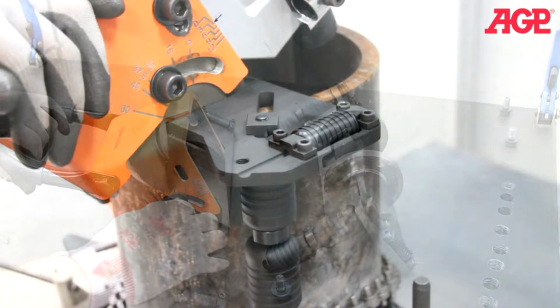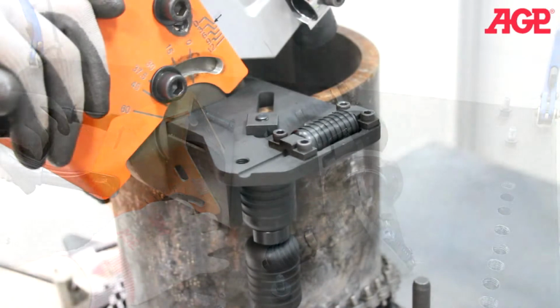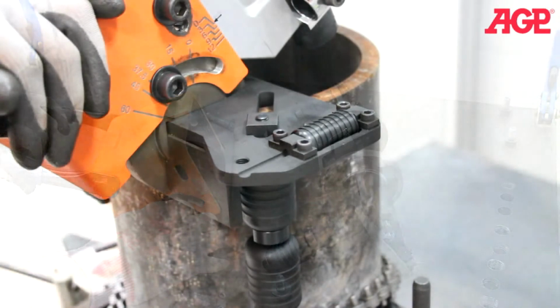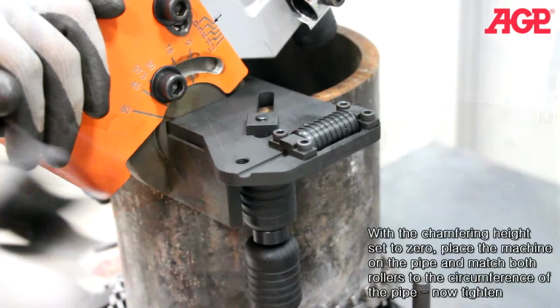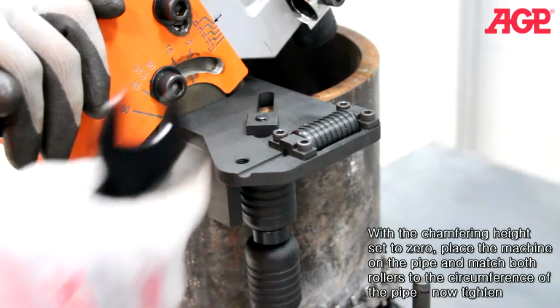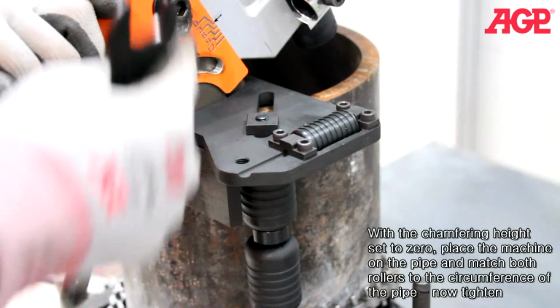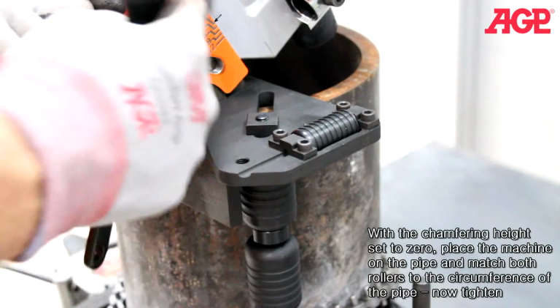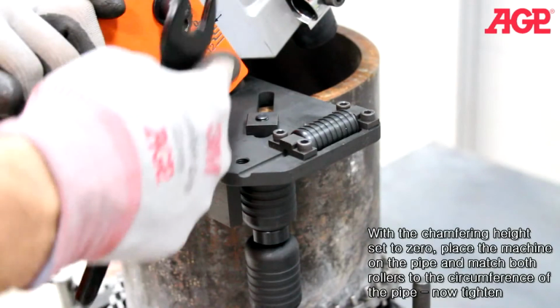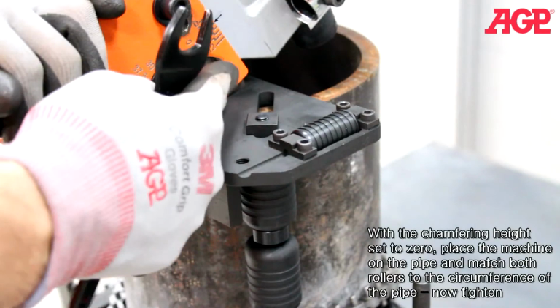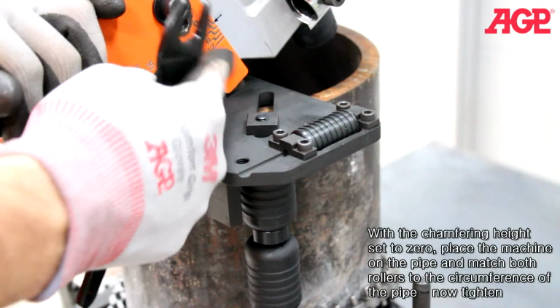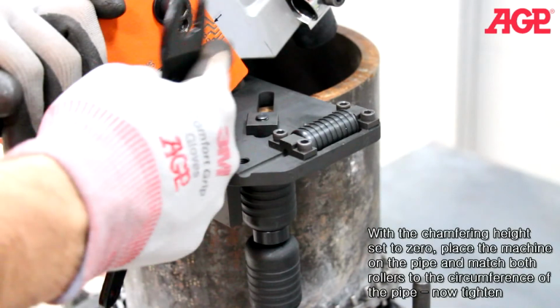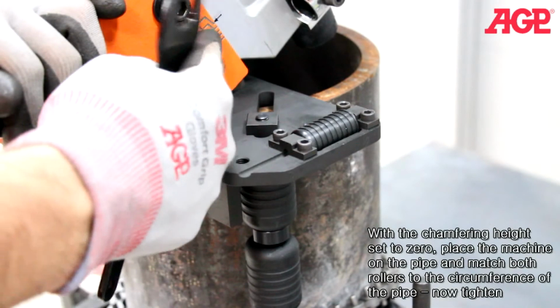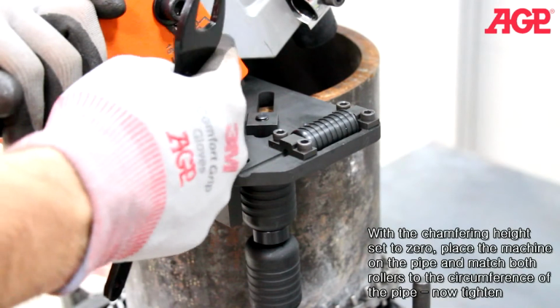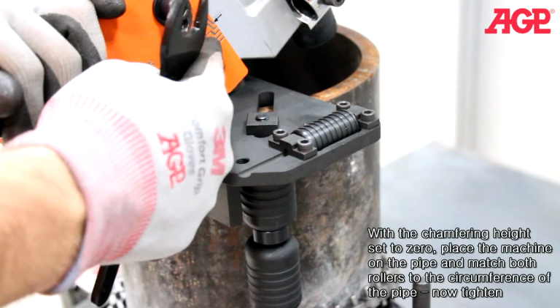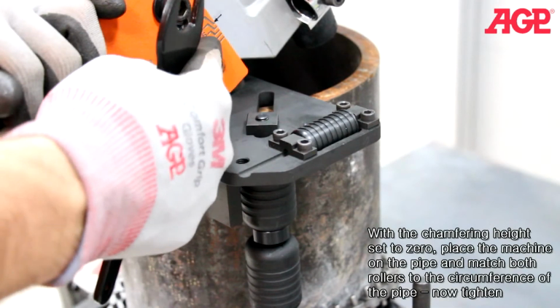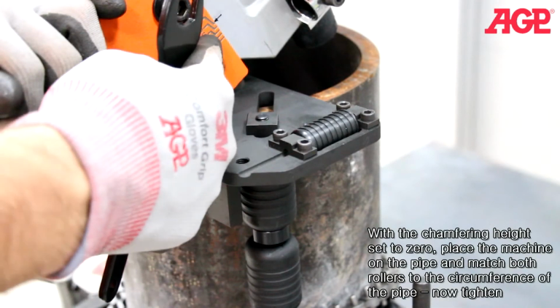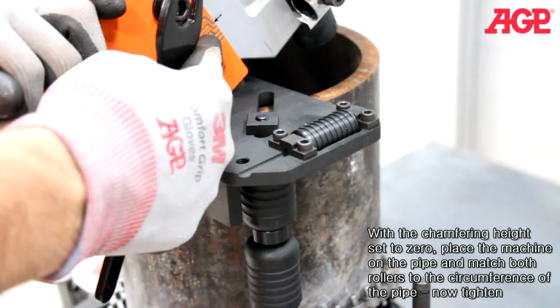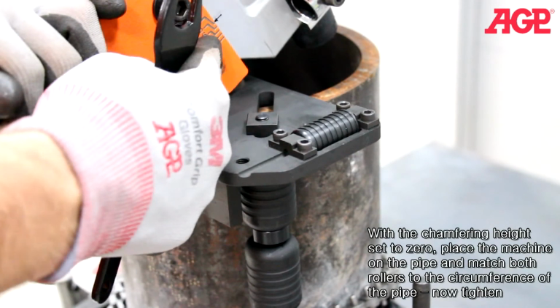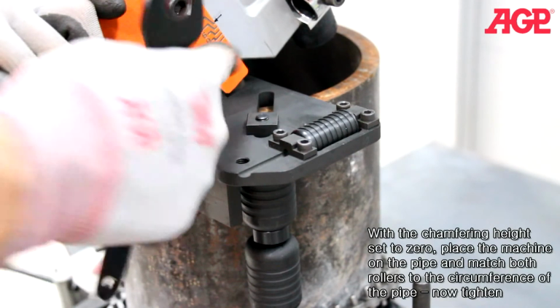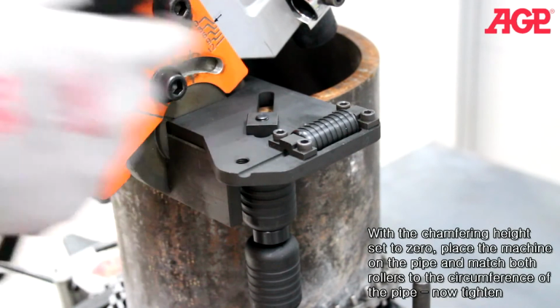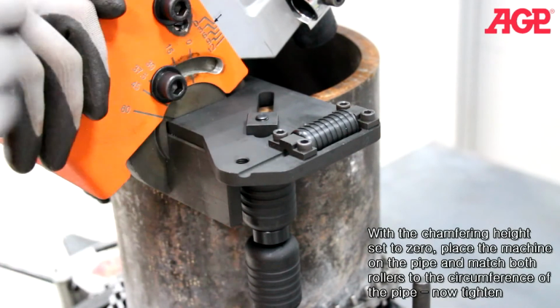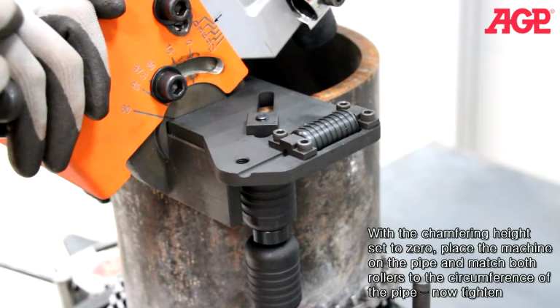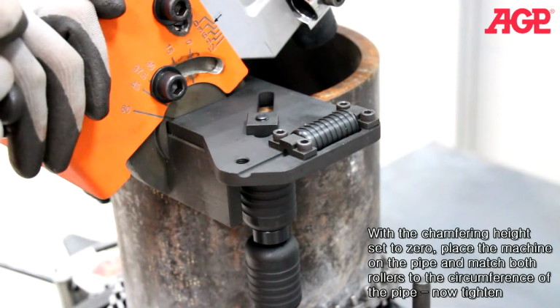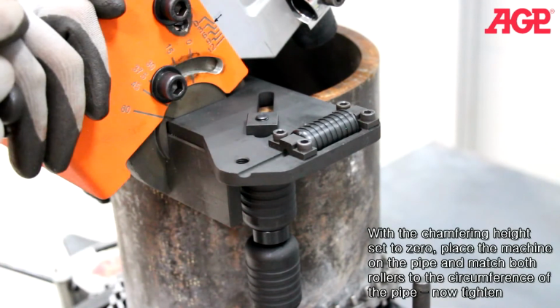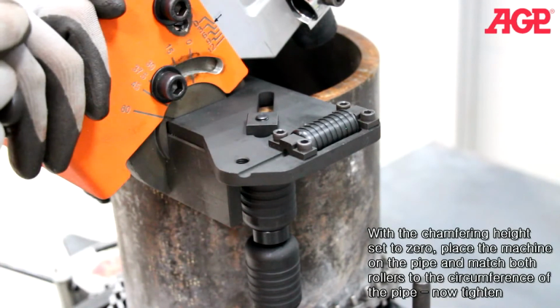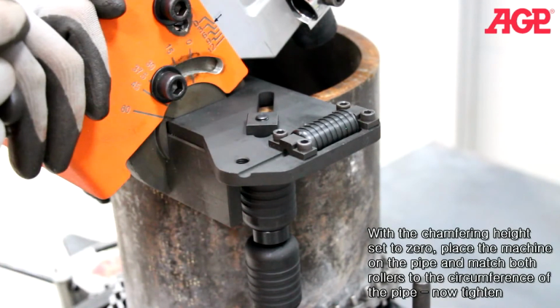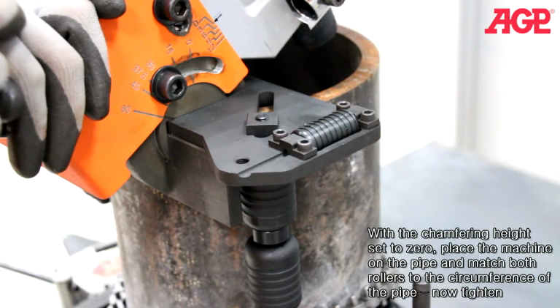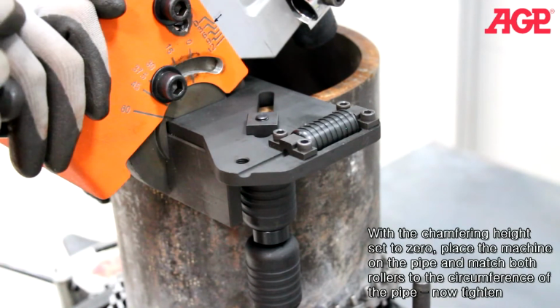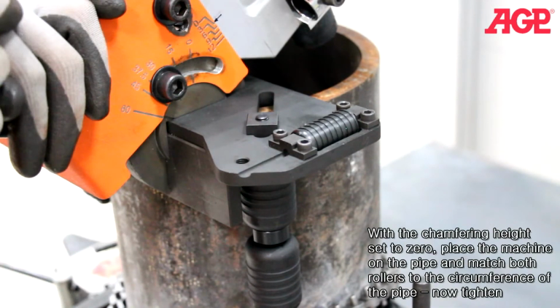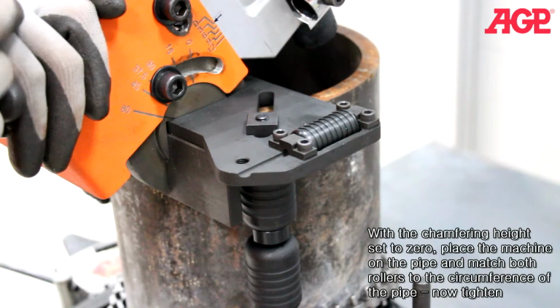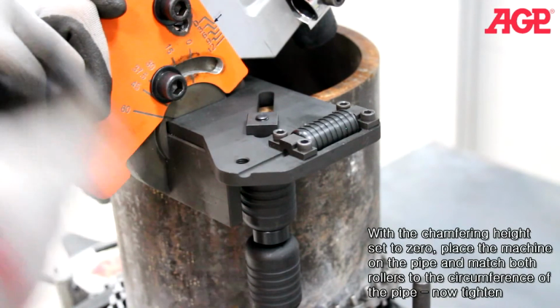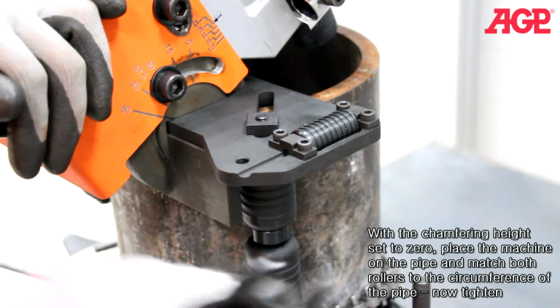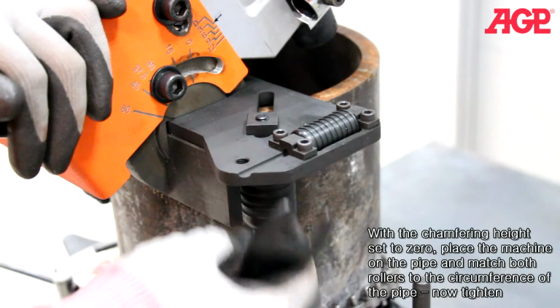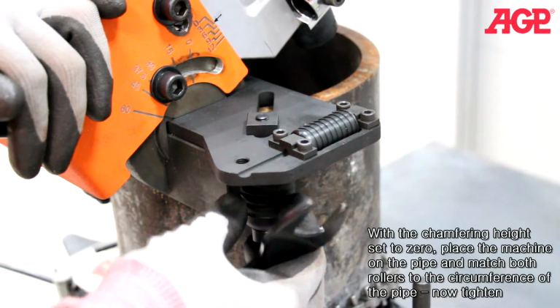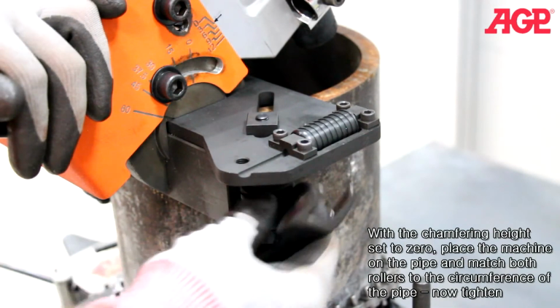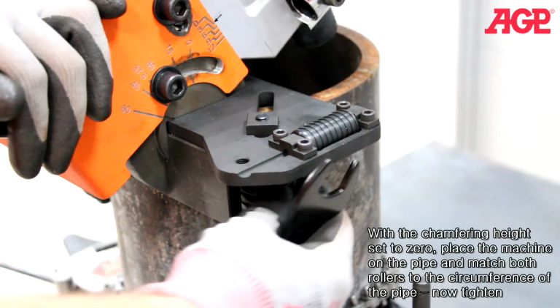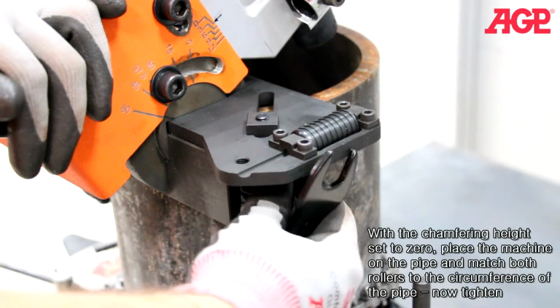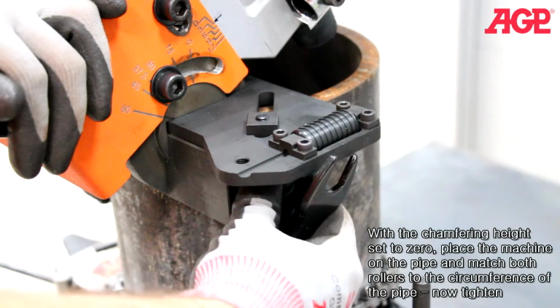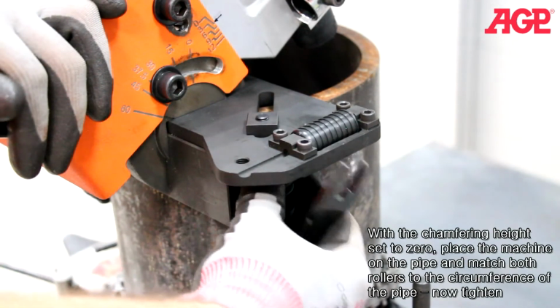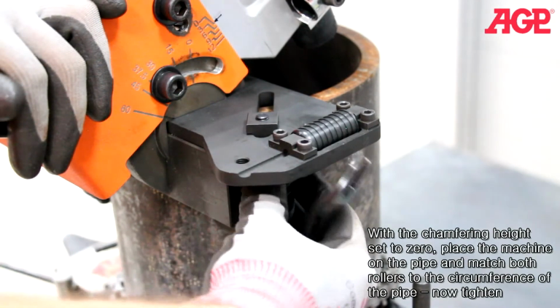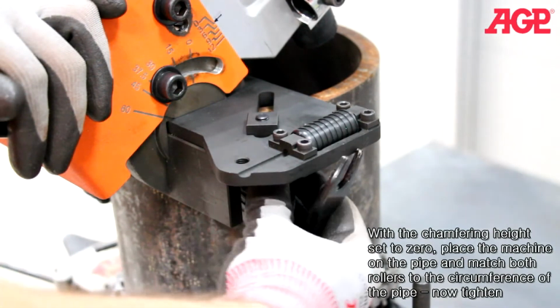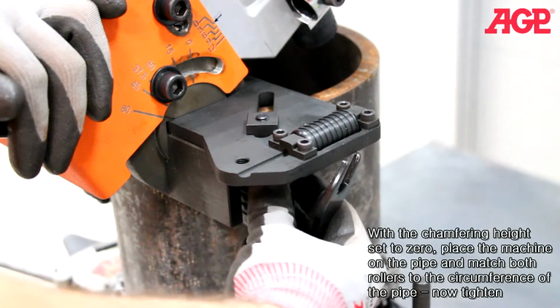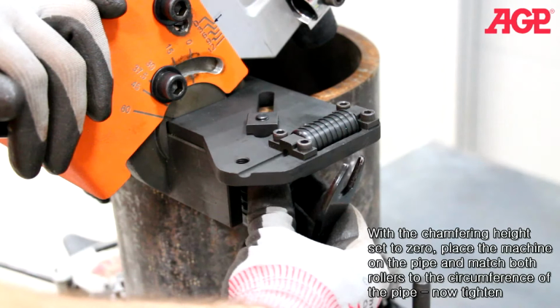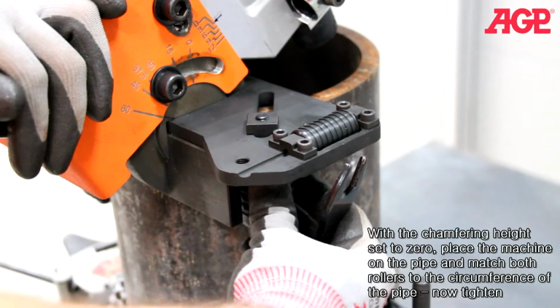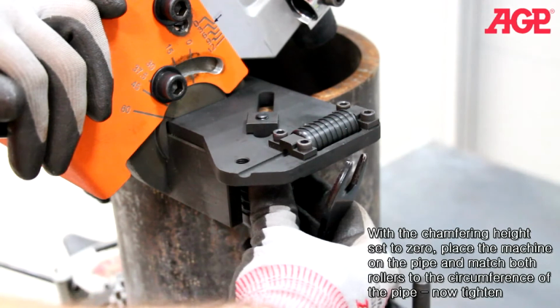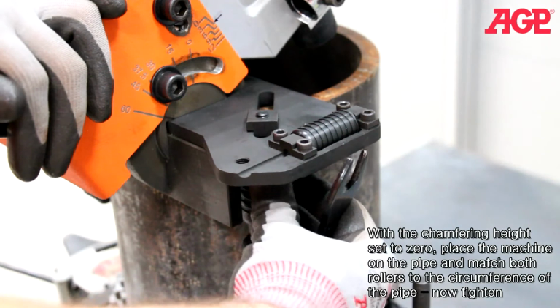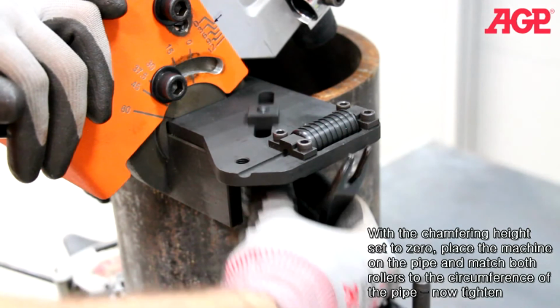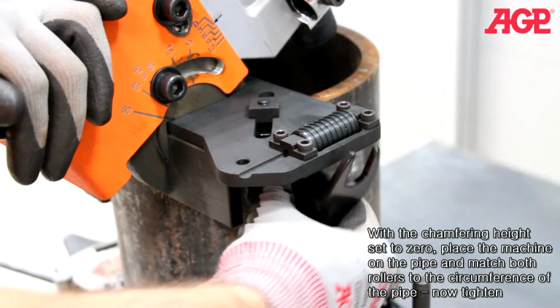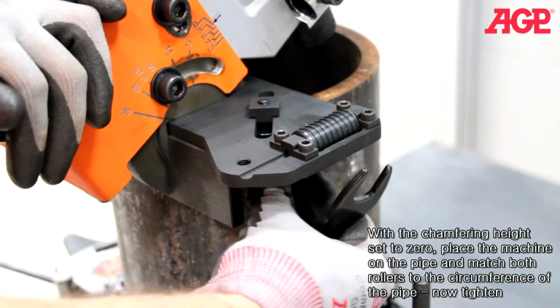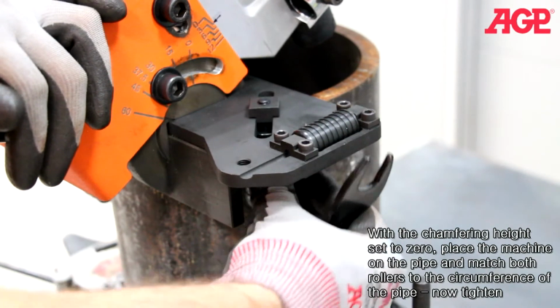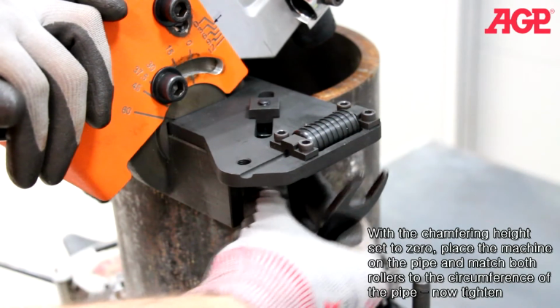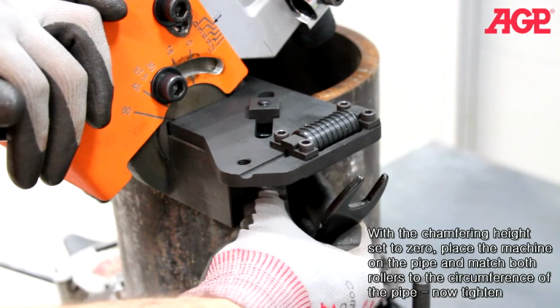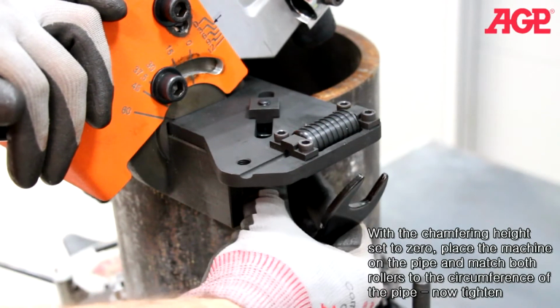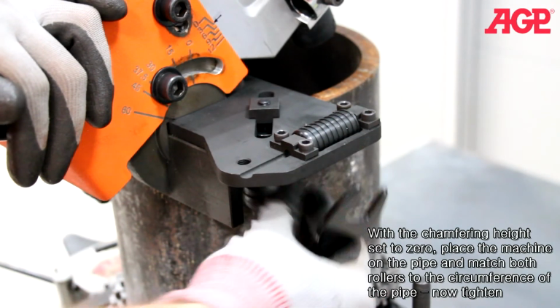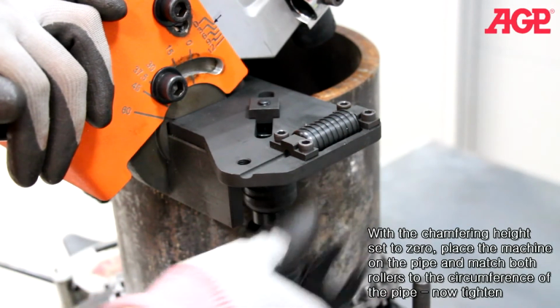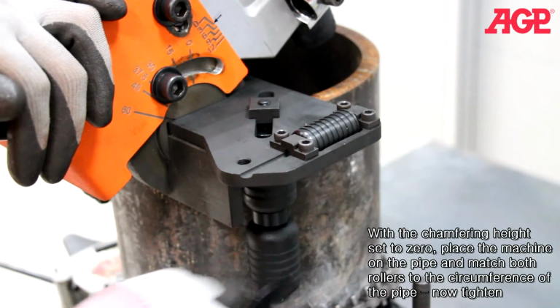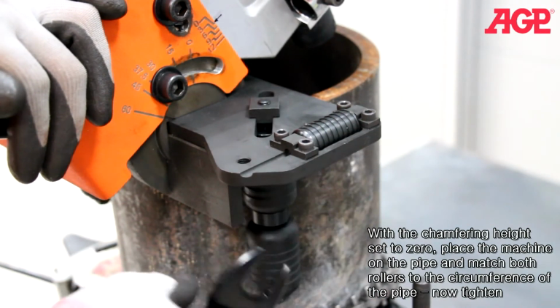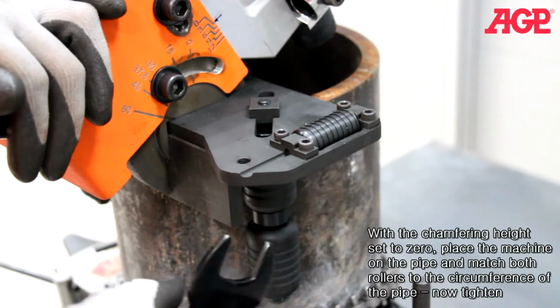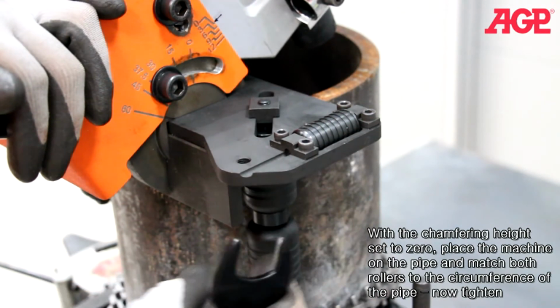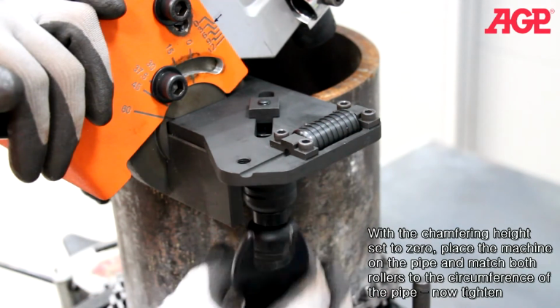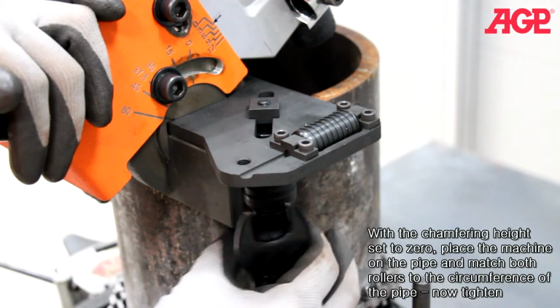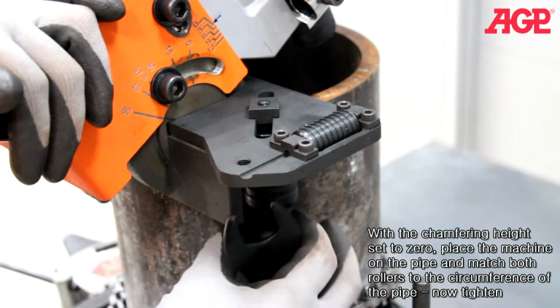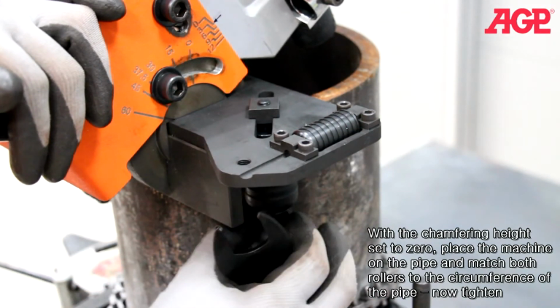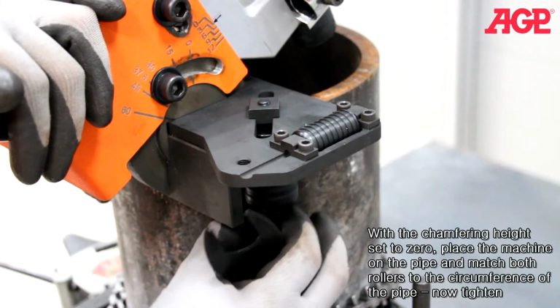With the chamfering height set to zero, place the machine on the pipe and match both rollers to the circumference of the pipe, then tighten.